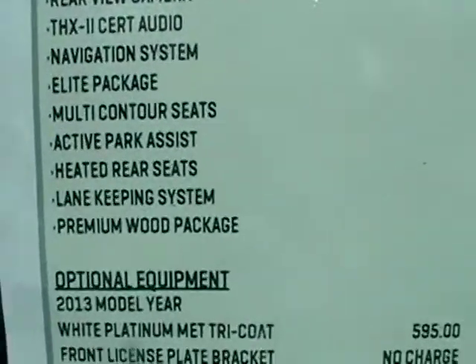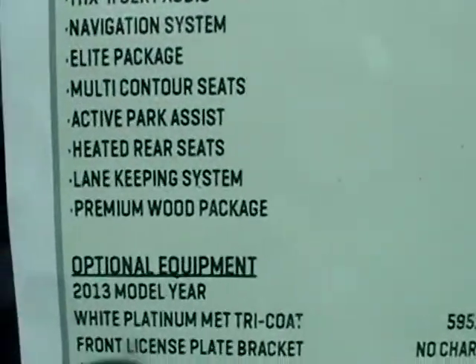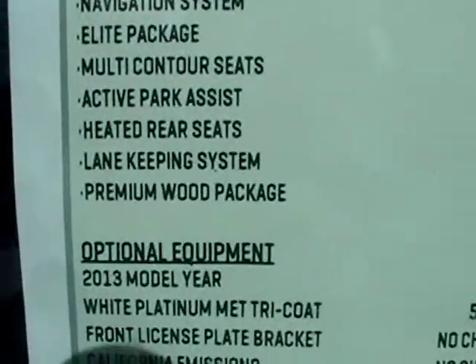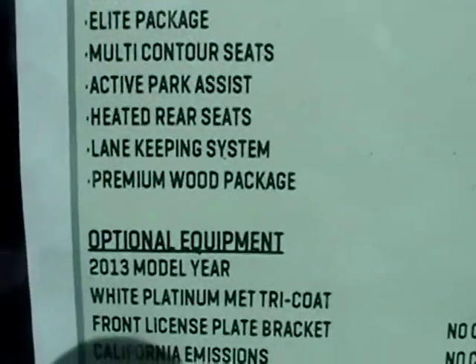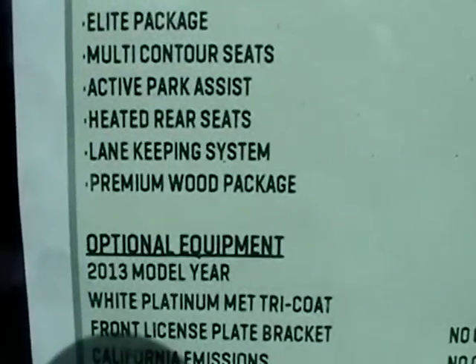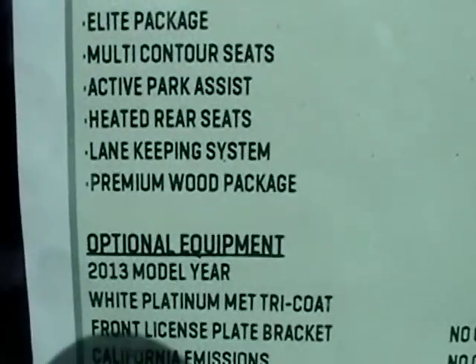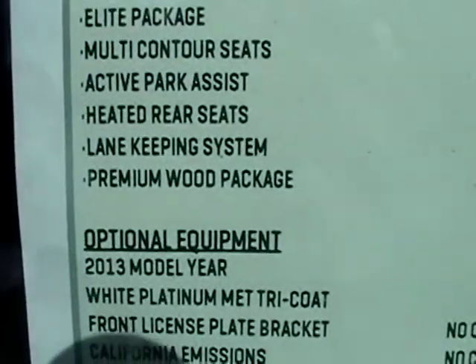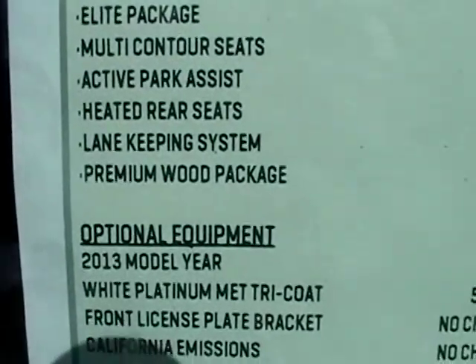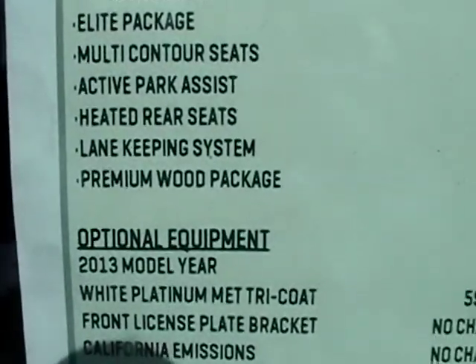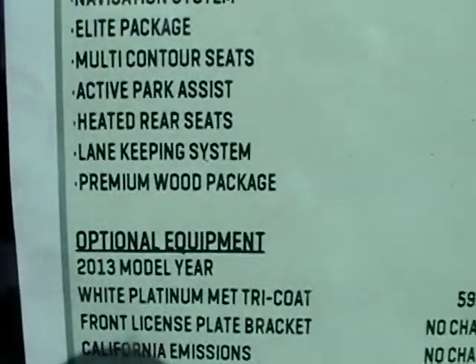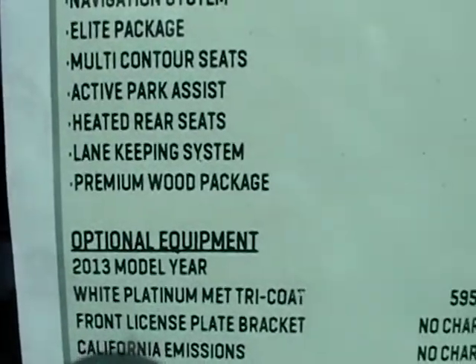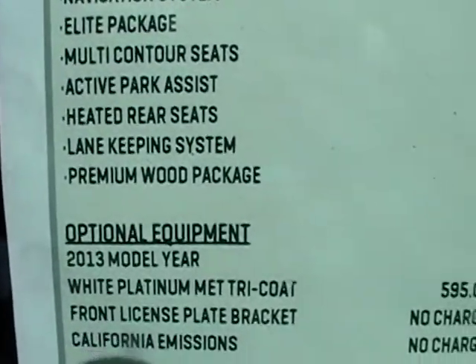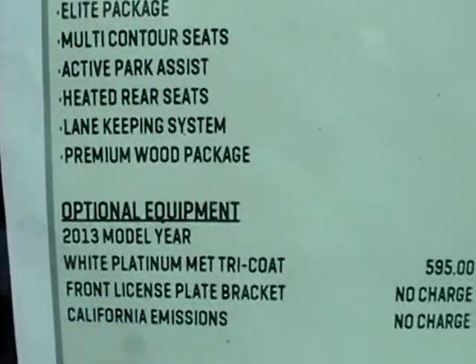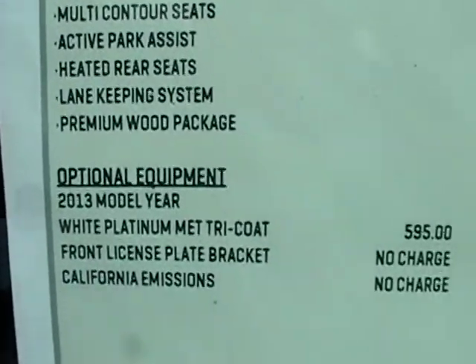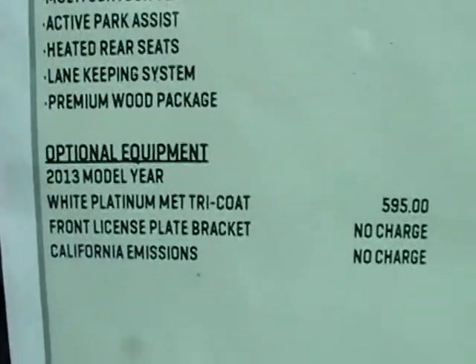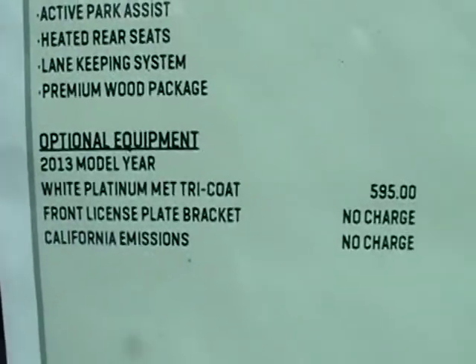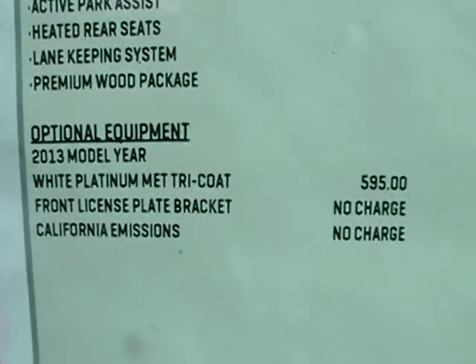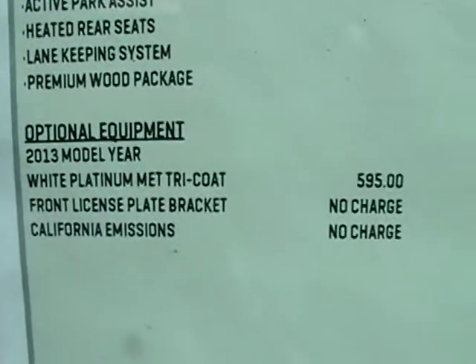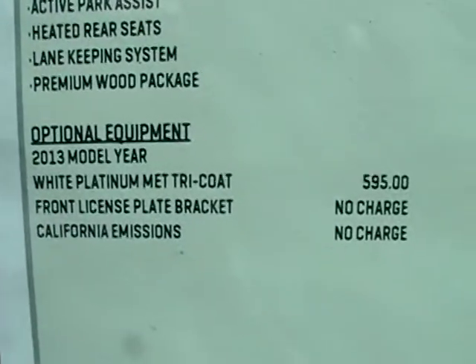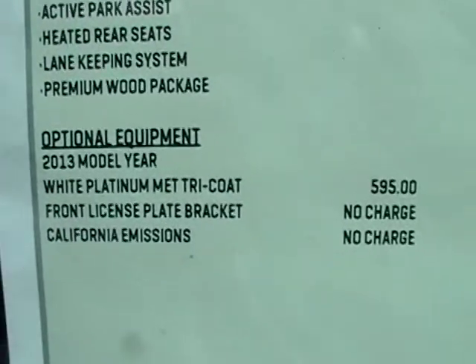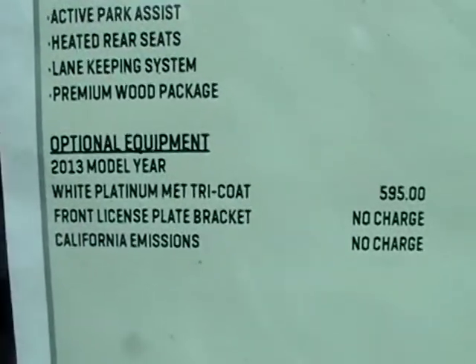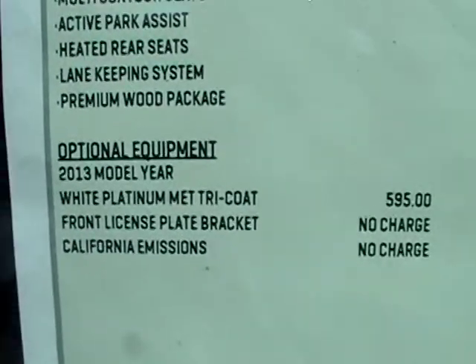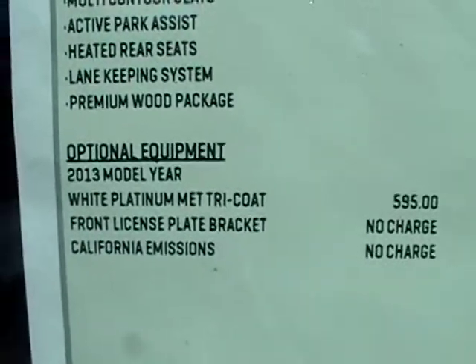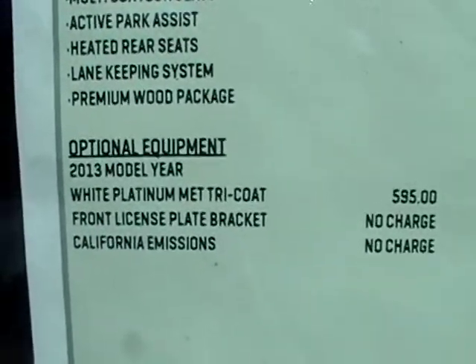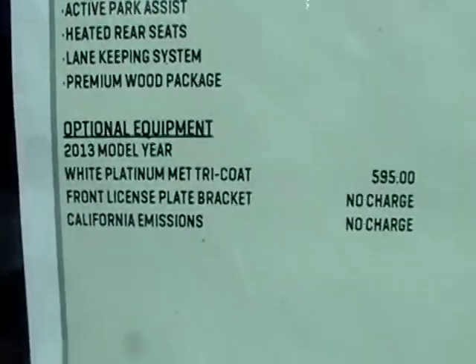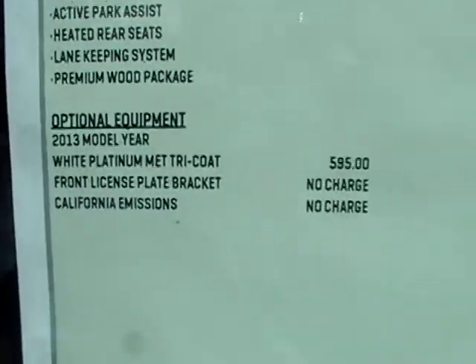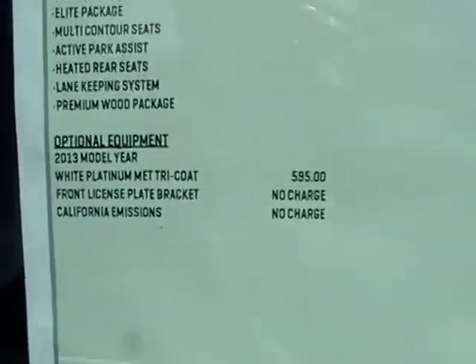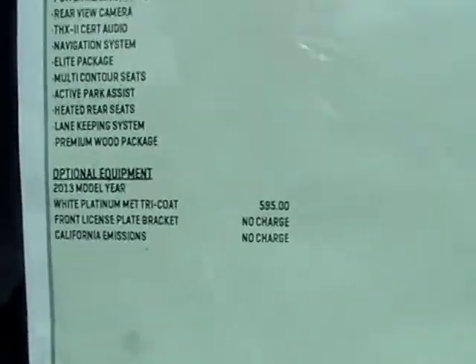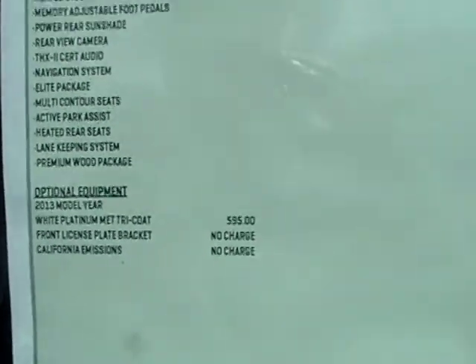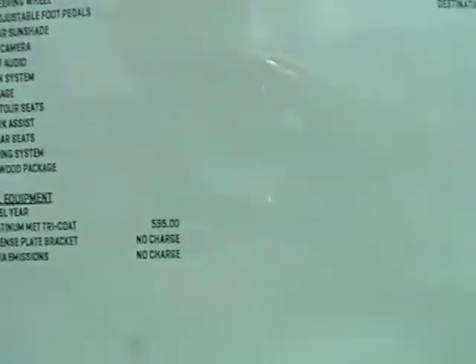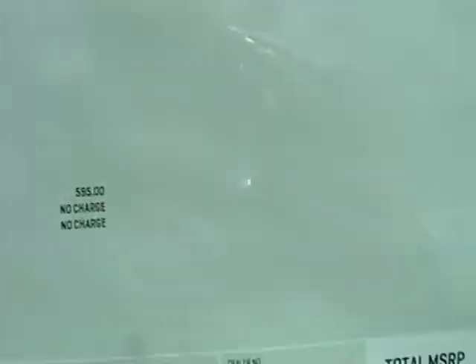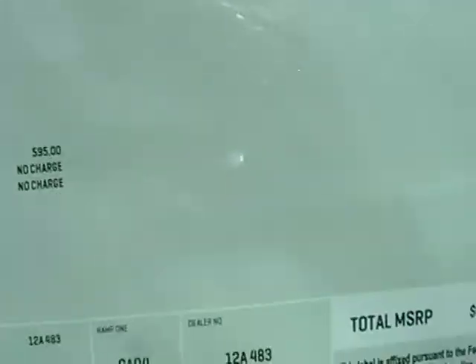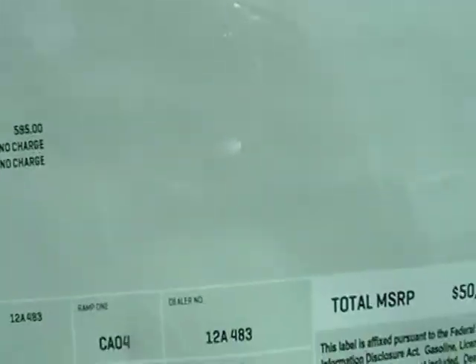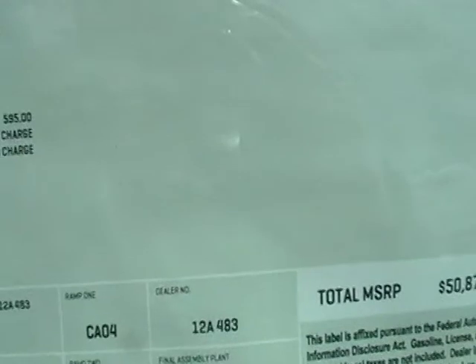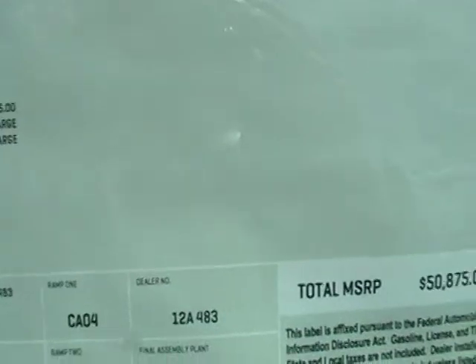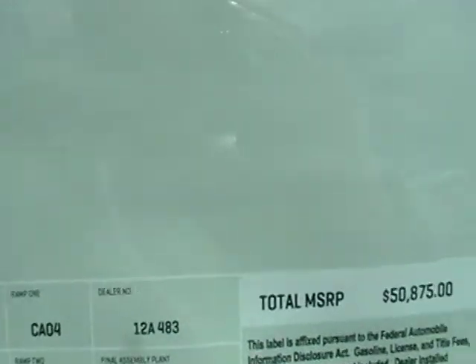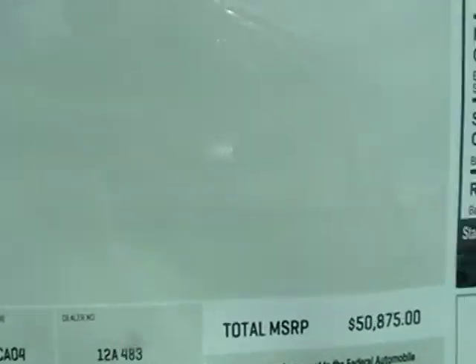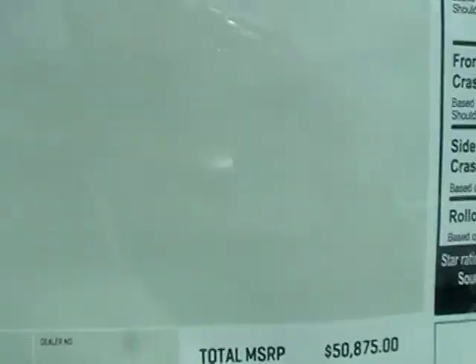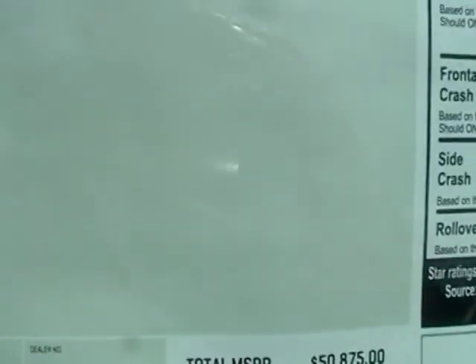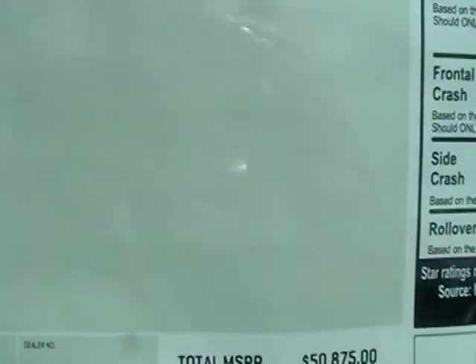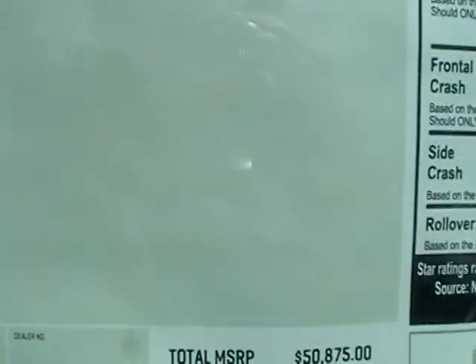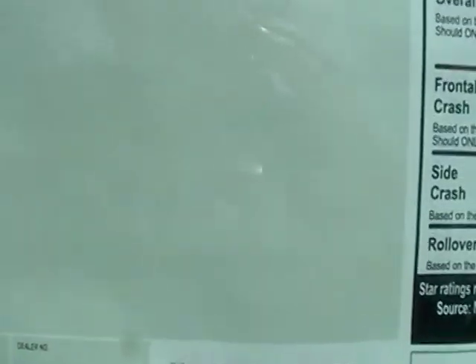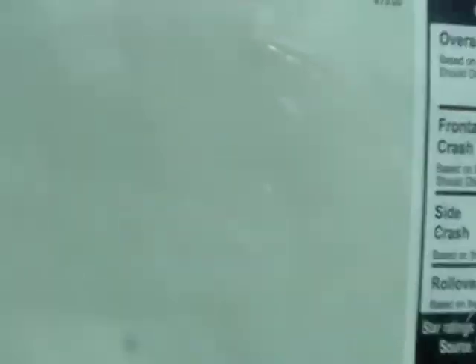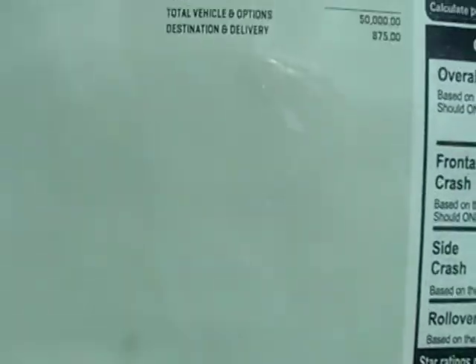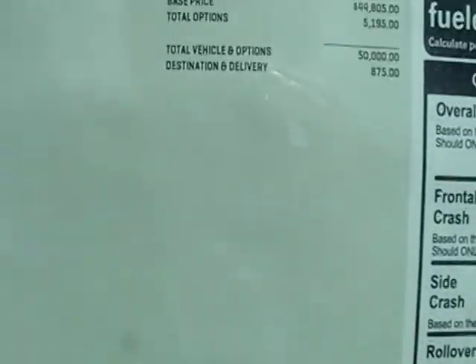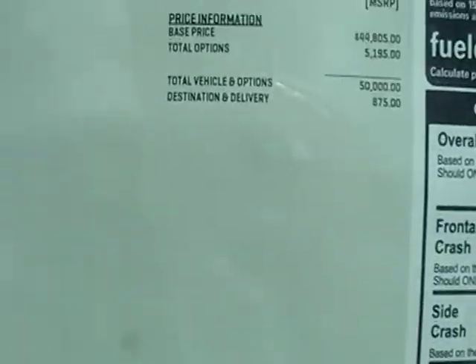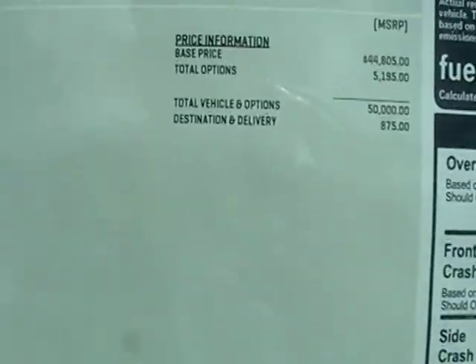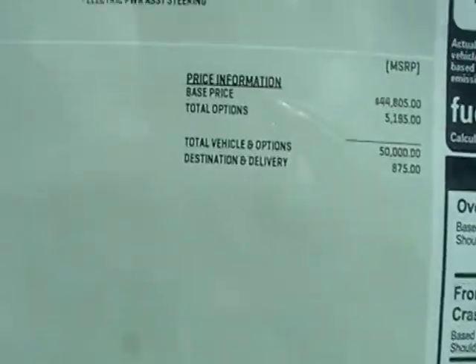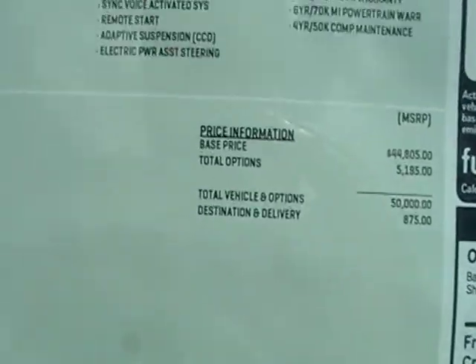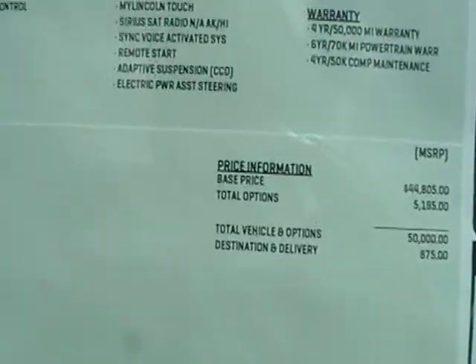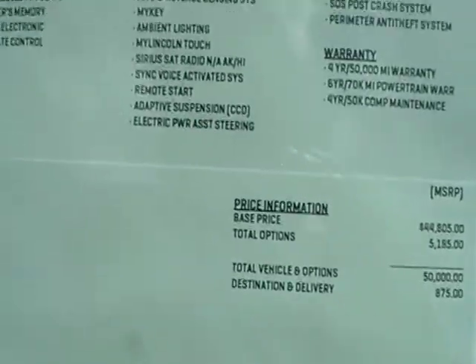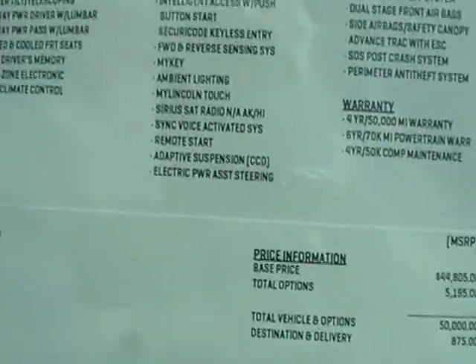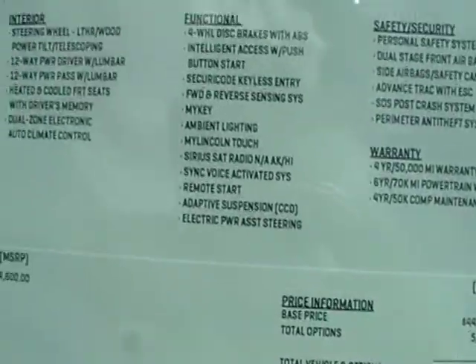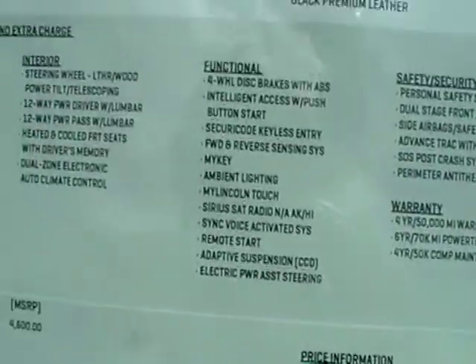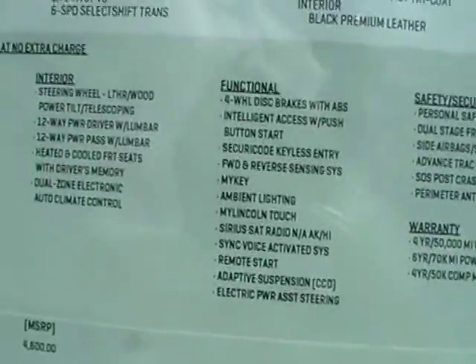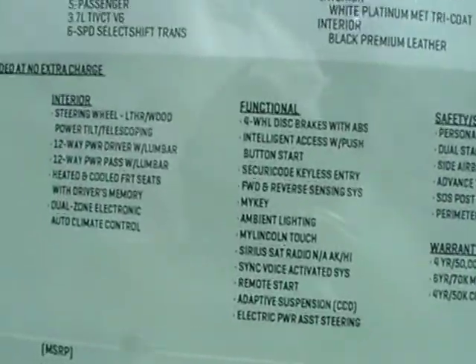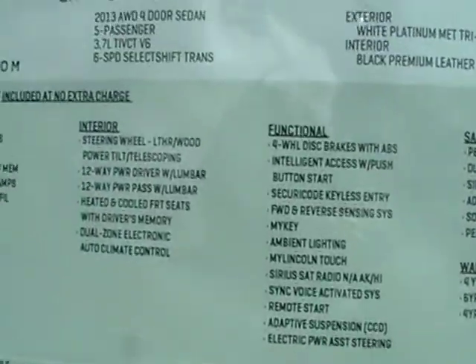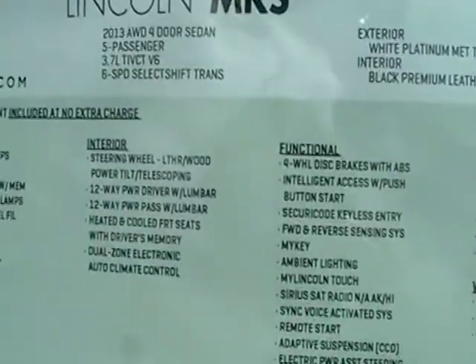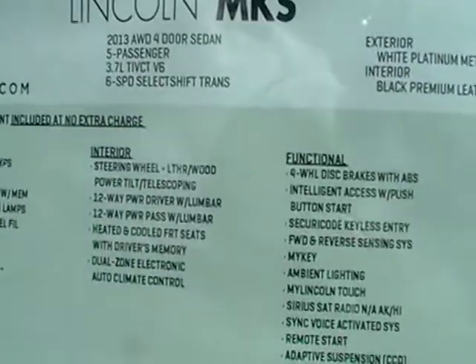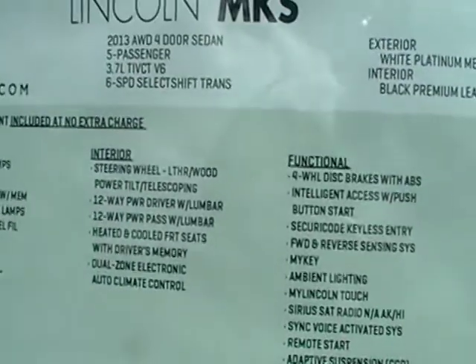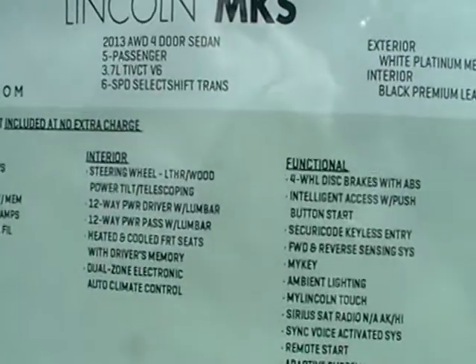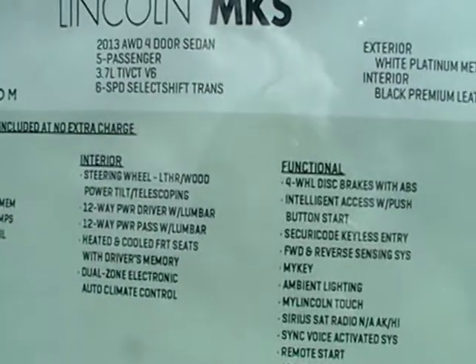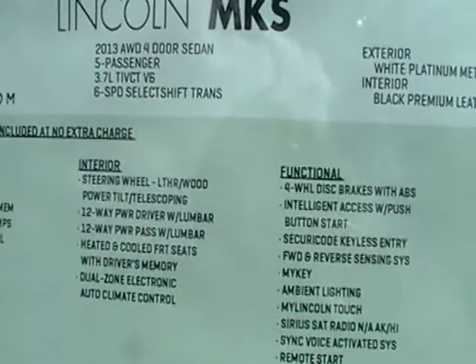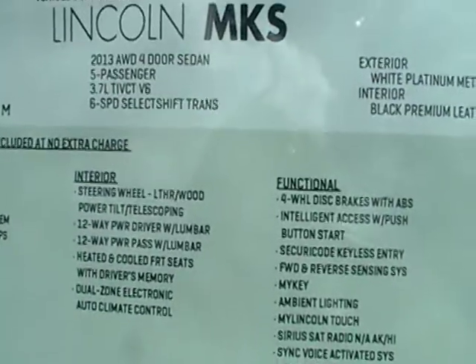It's got the premium wood package, so it's pretty much loaded. Like I said, the only thing I think this thing is missing is the sunroof.